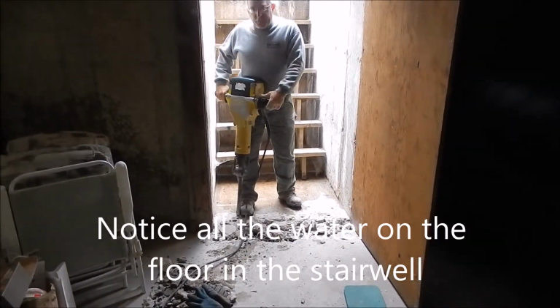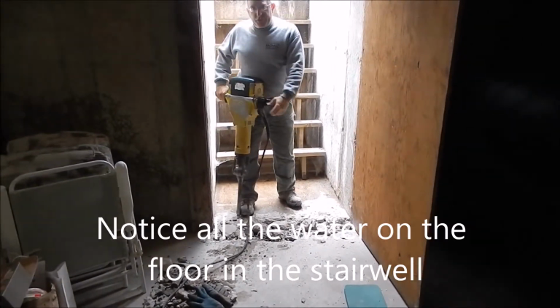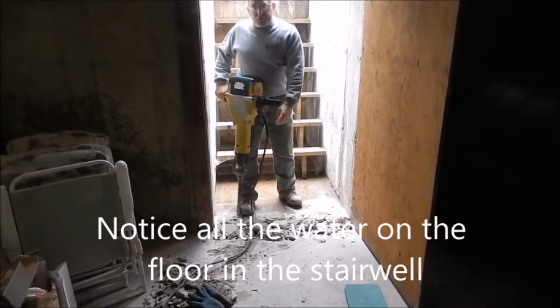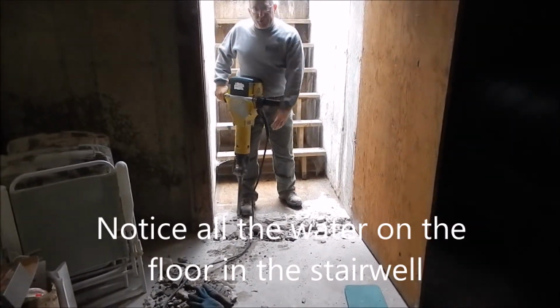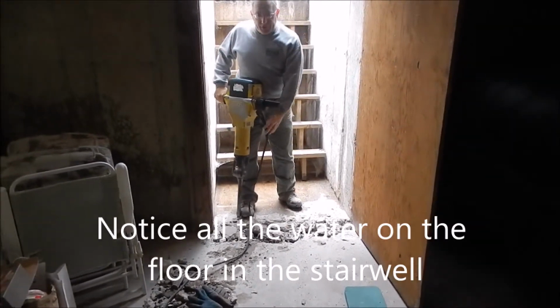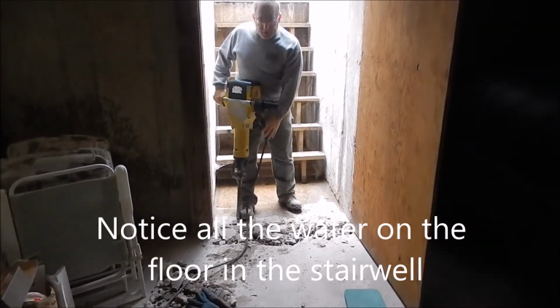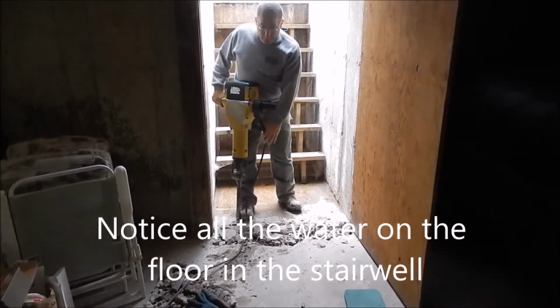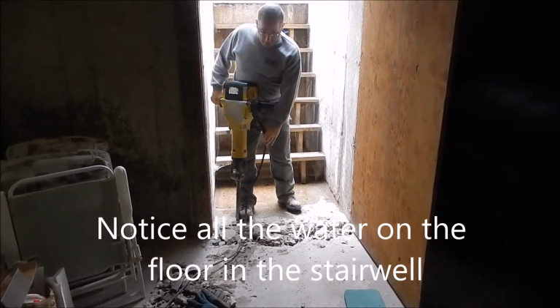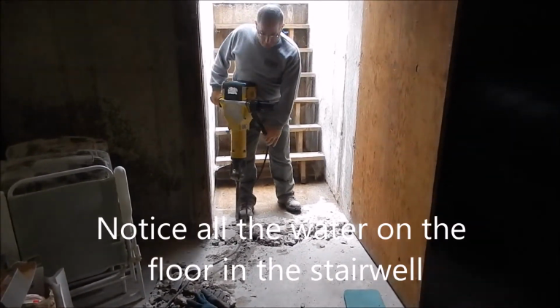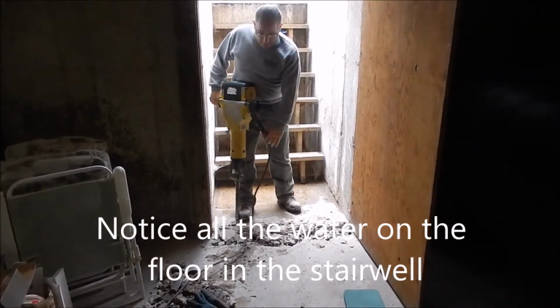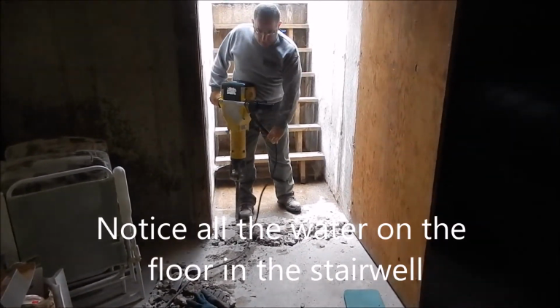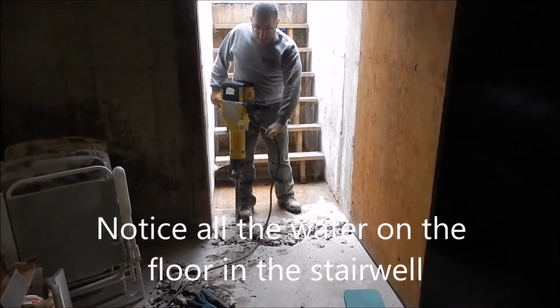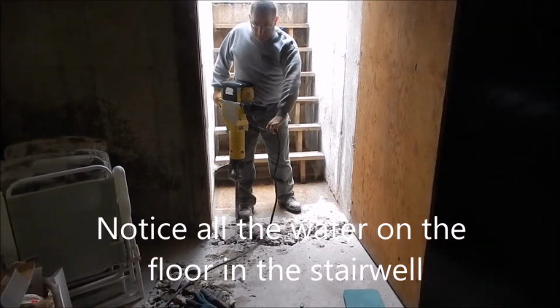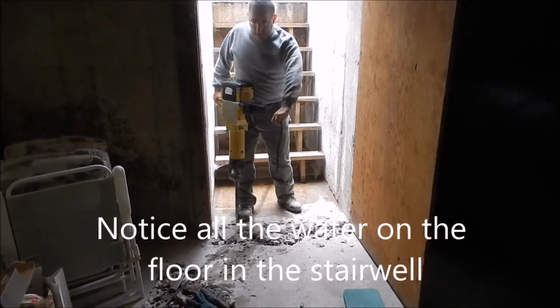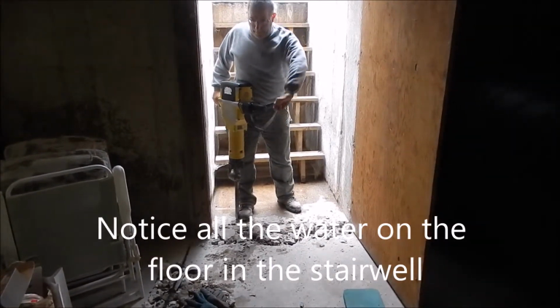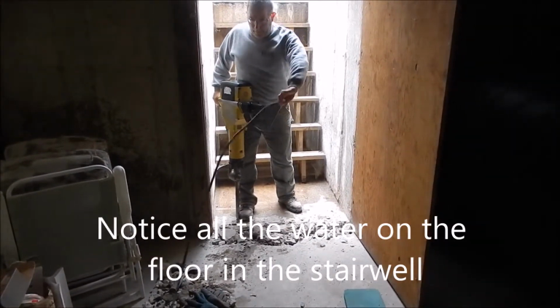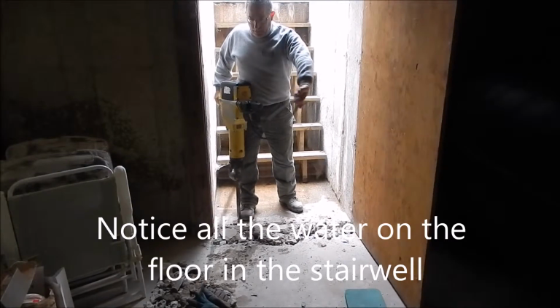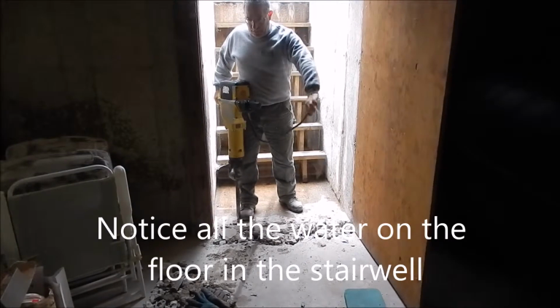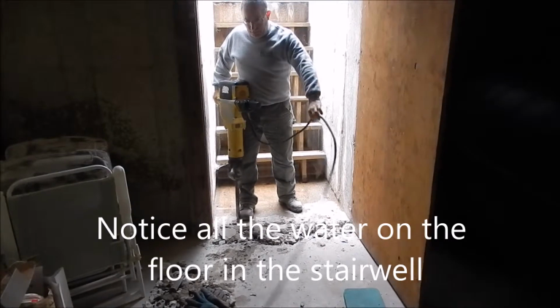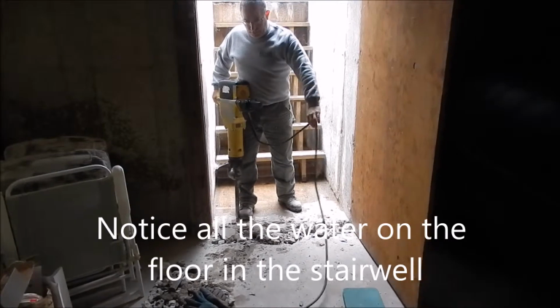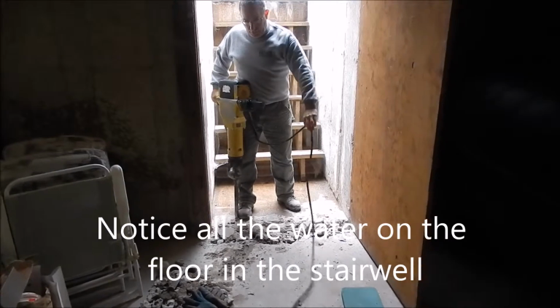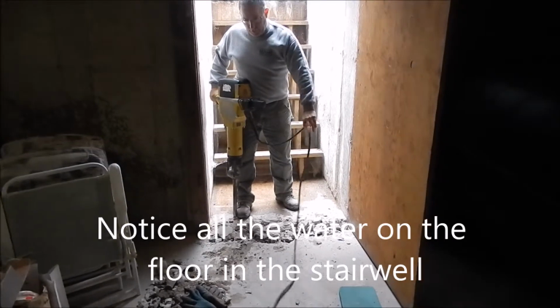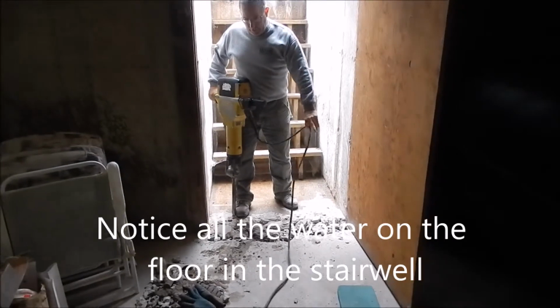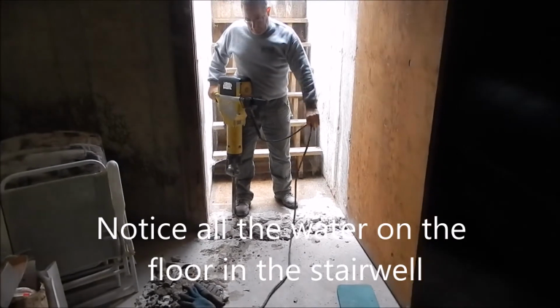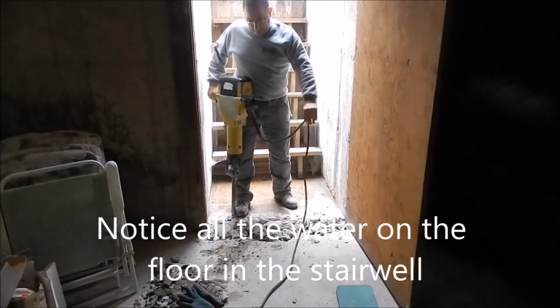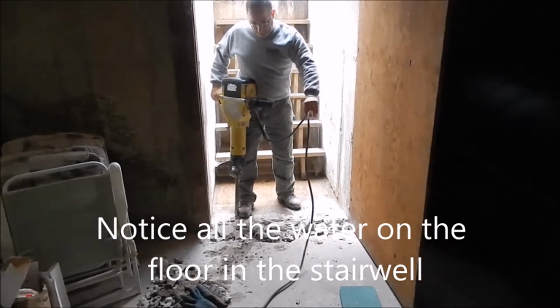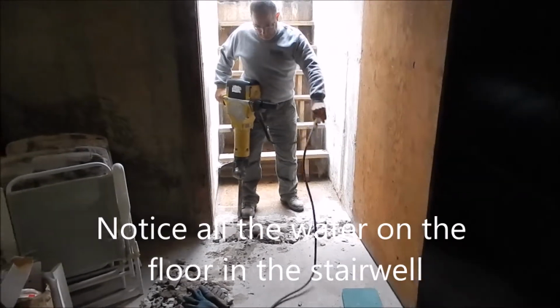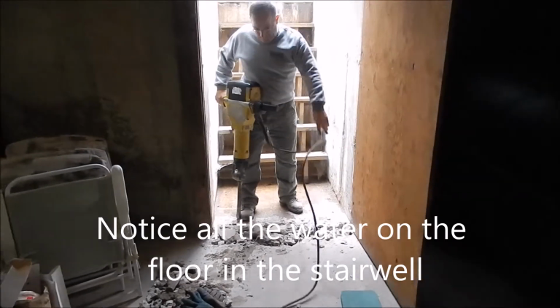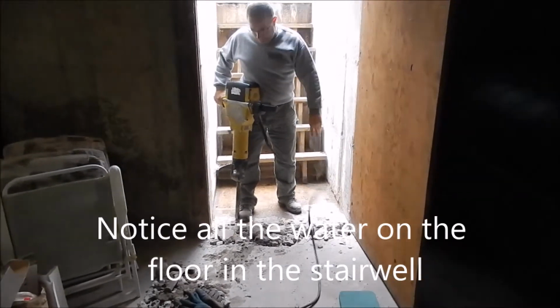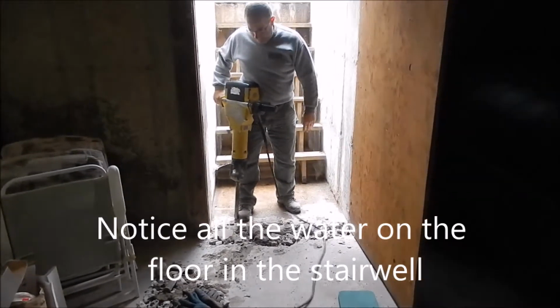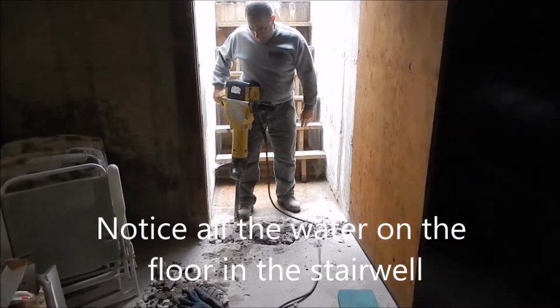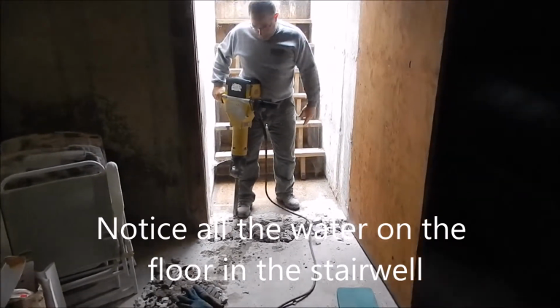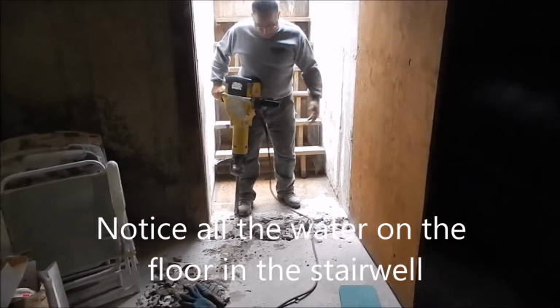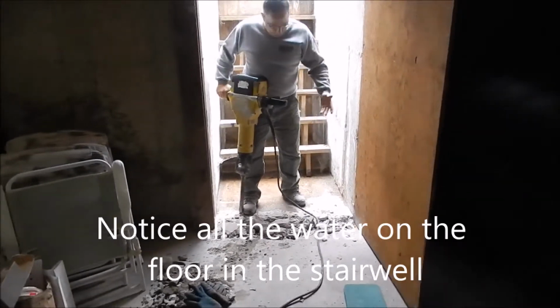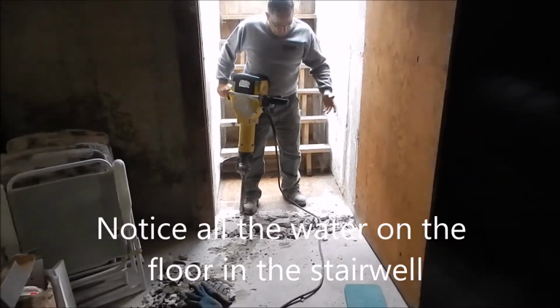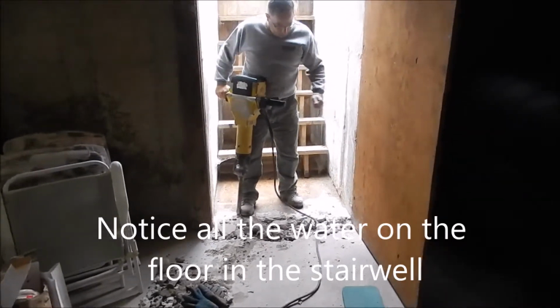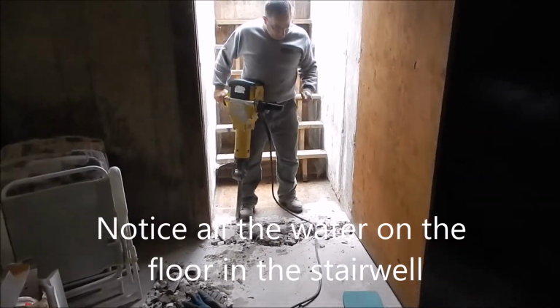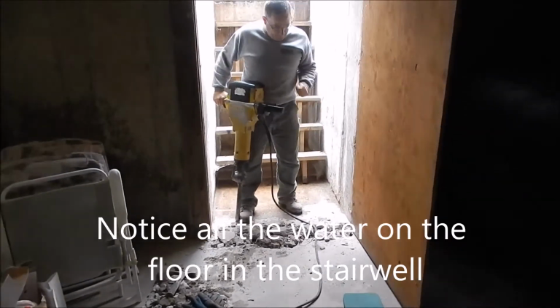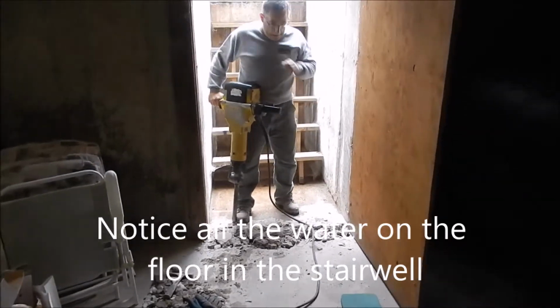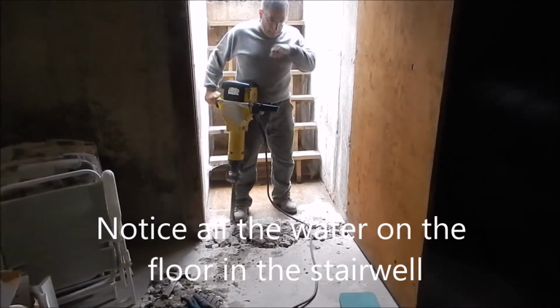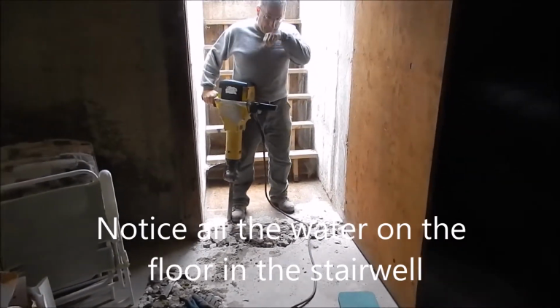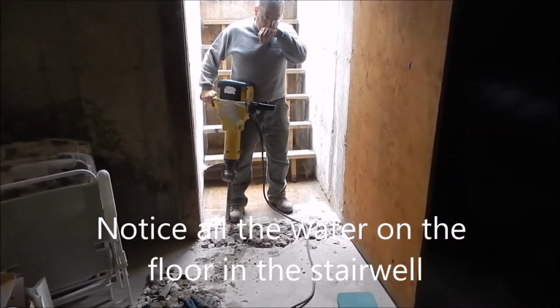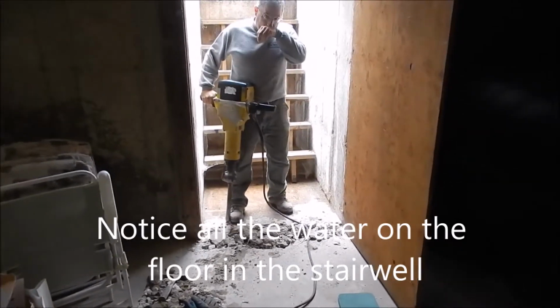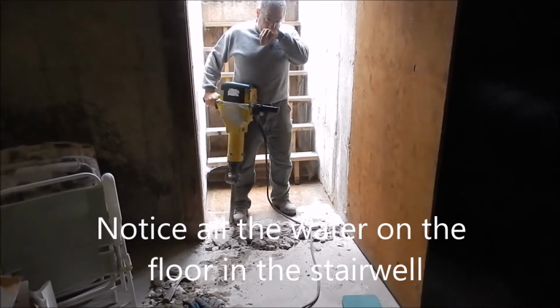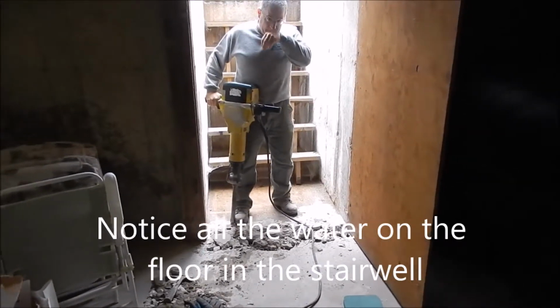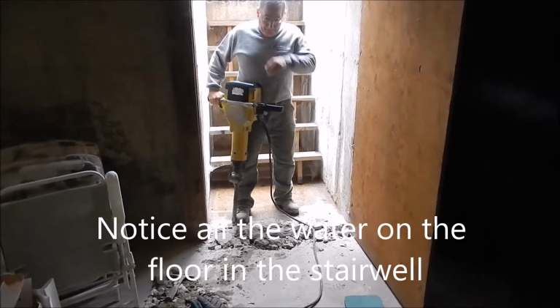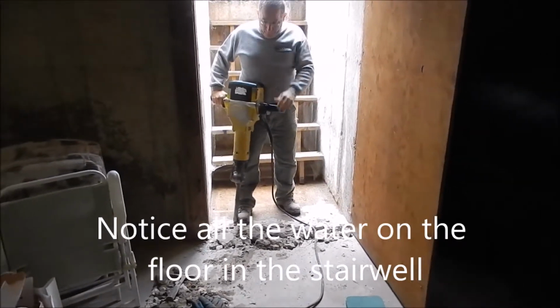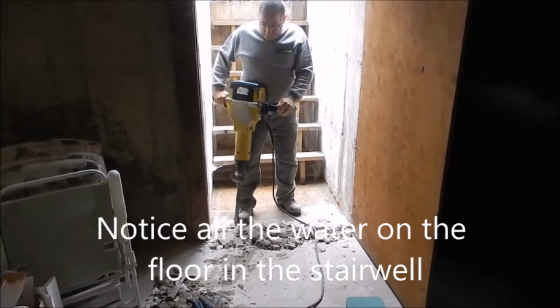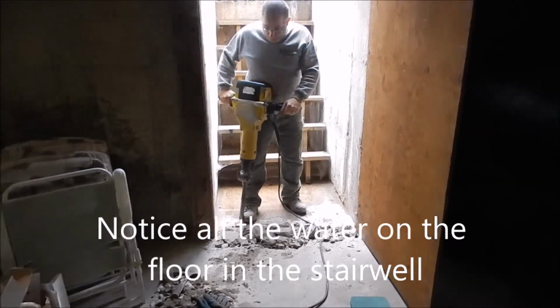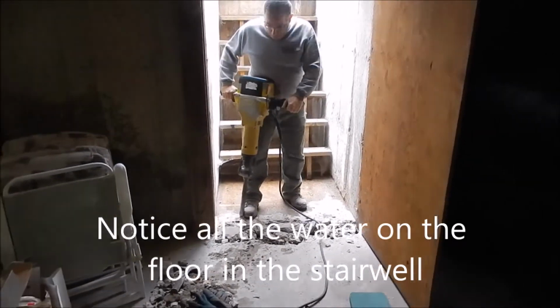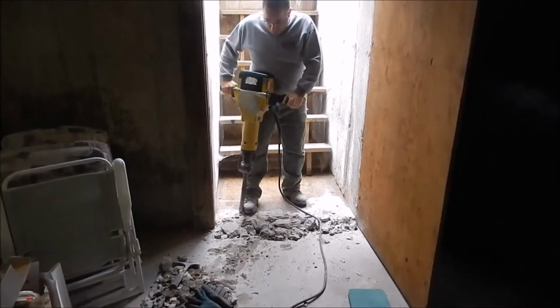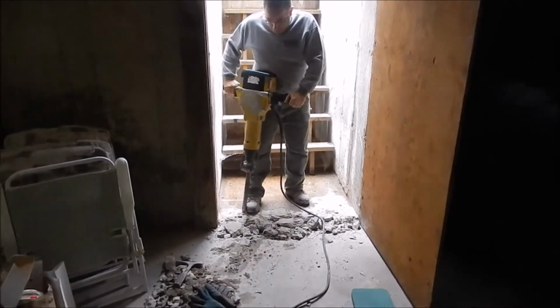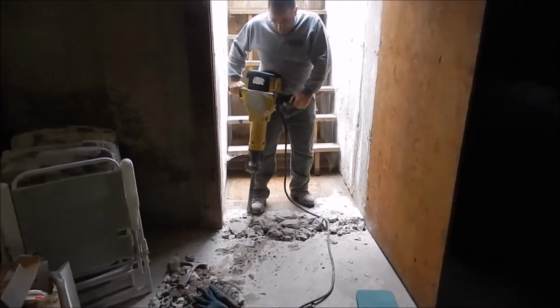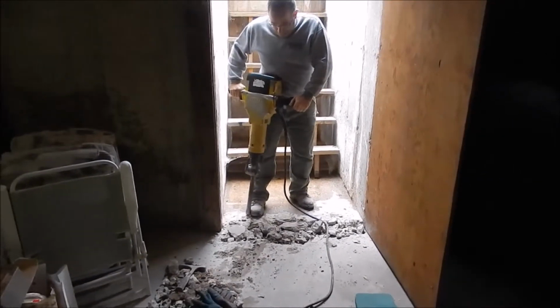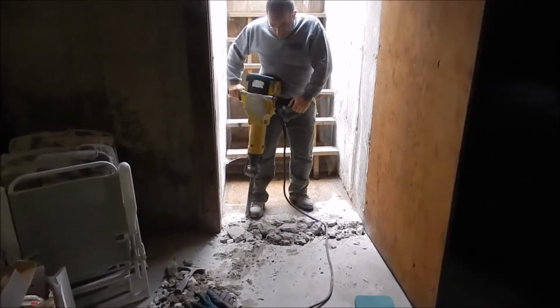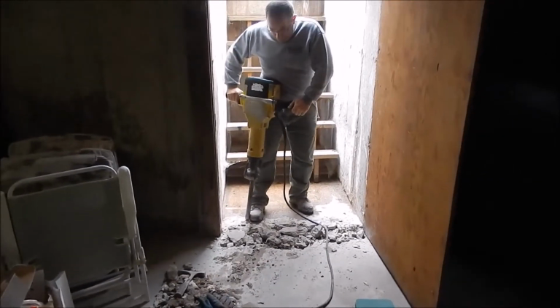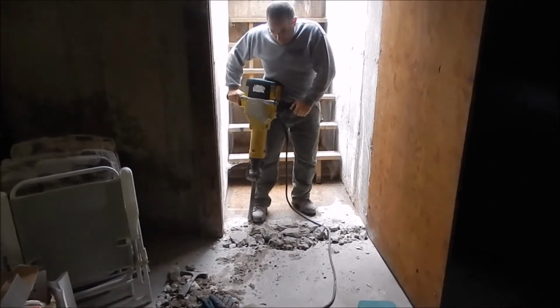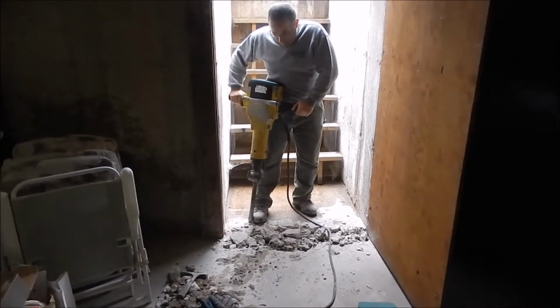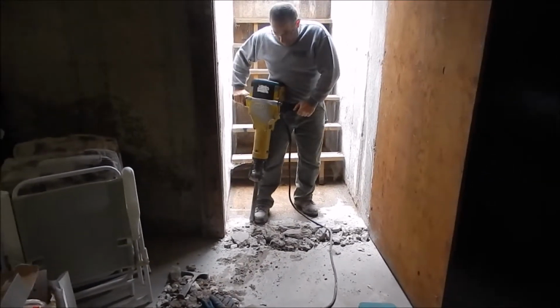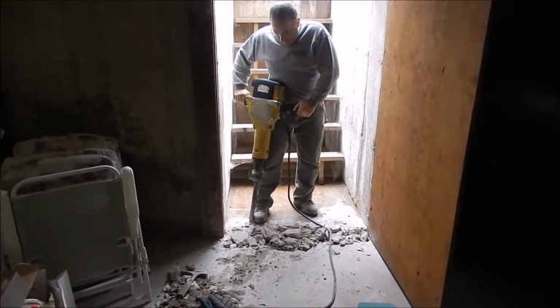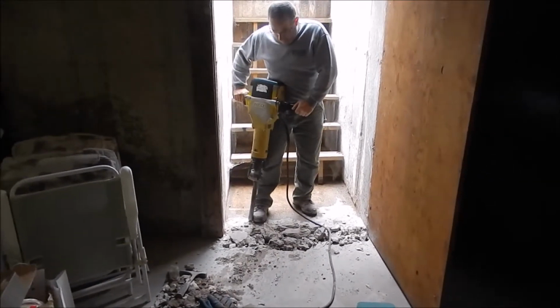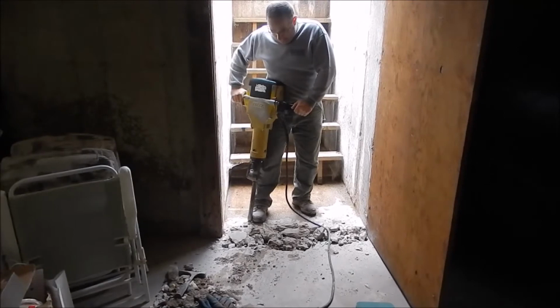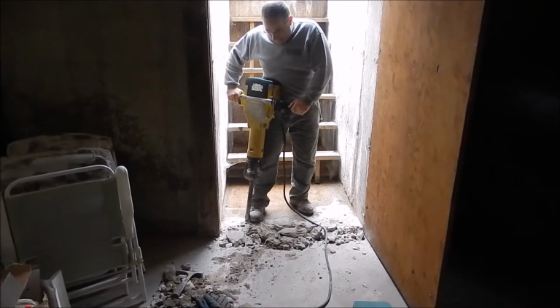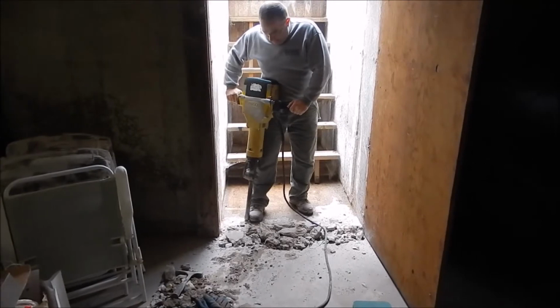Just to give a little example of what's involved in putting a drainage system in for the hatchway.